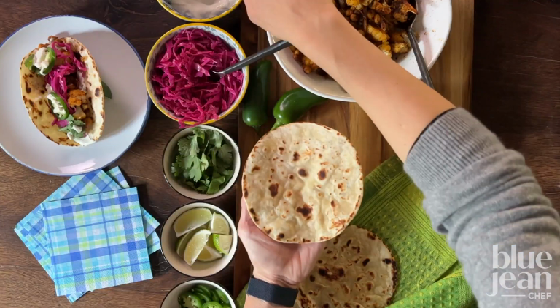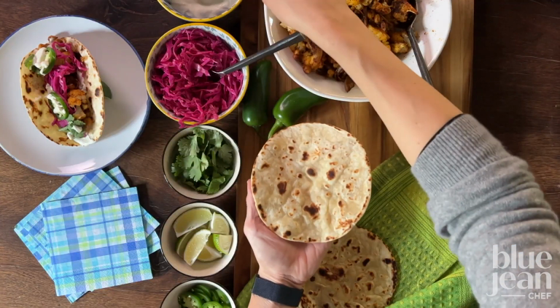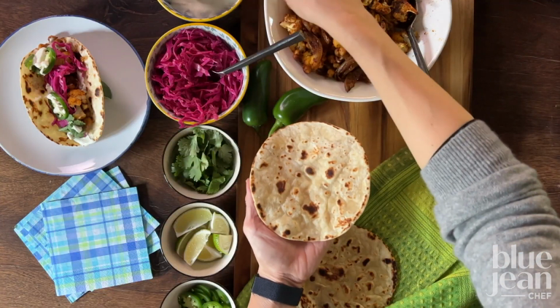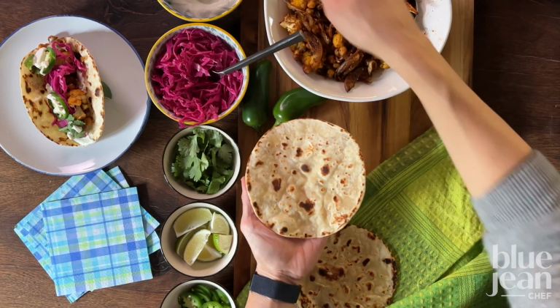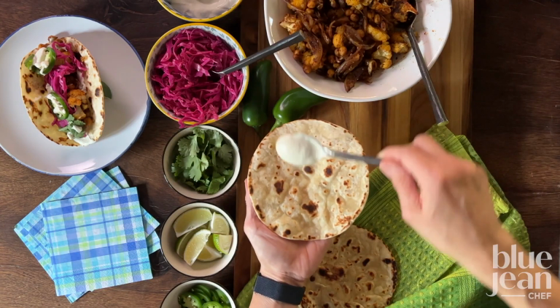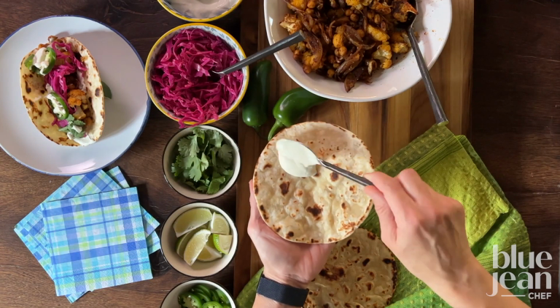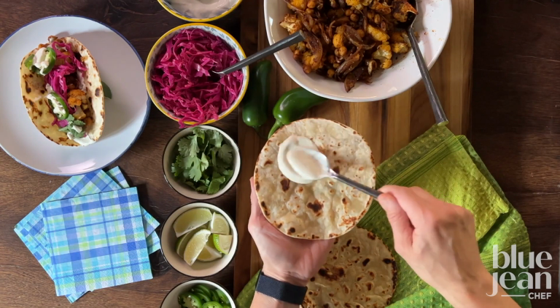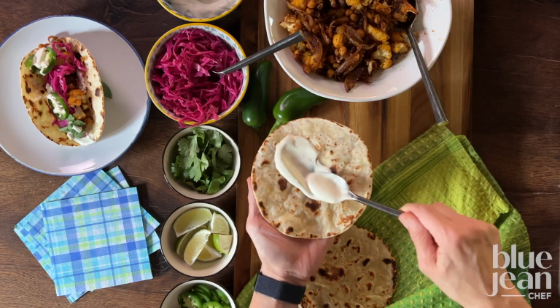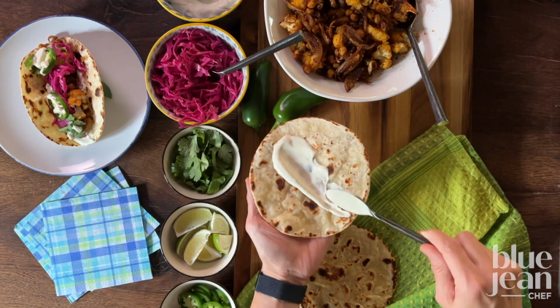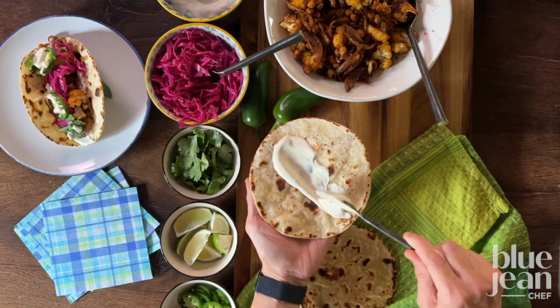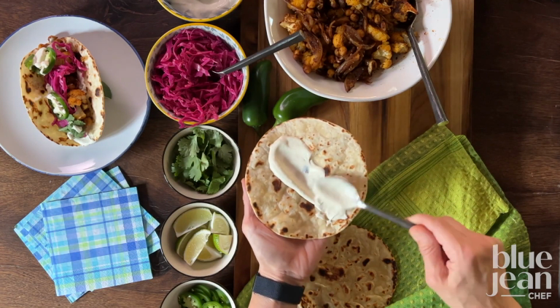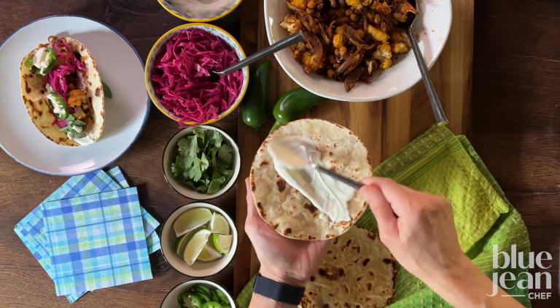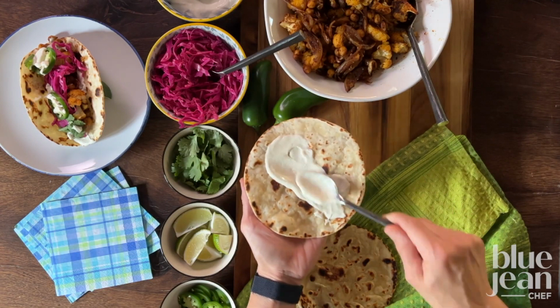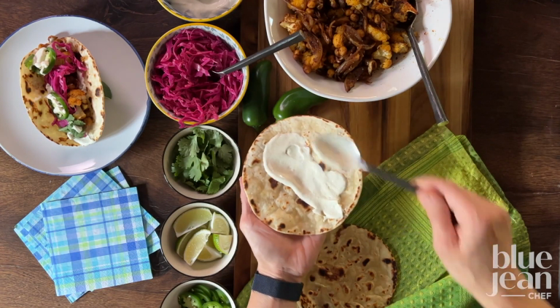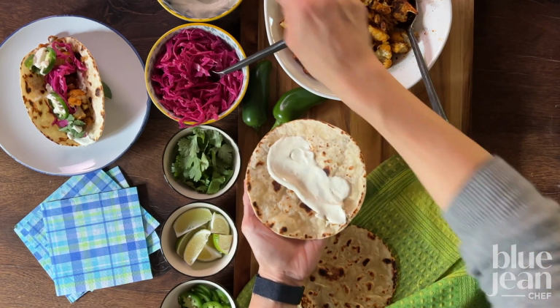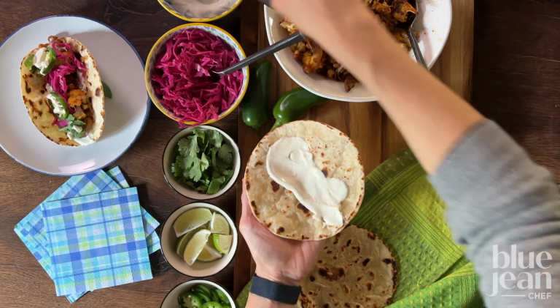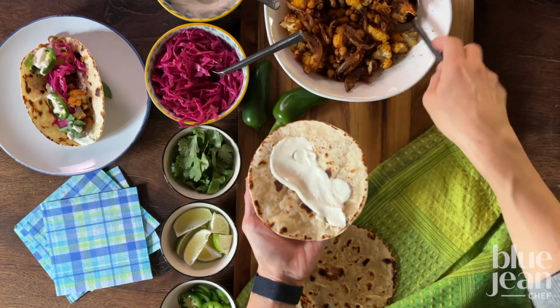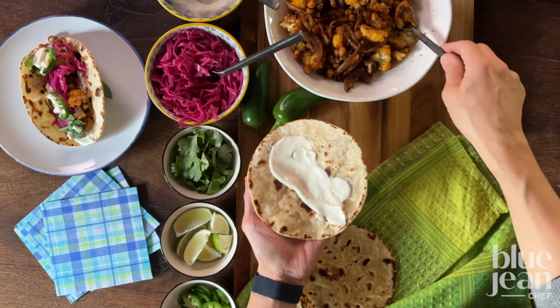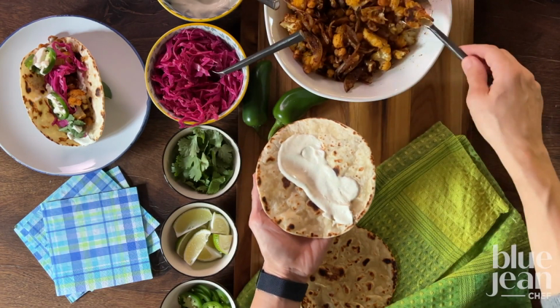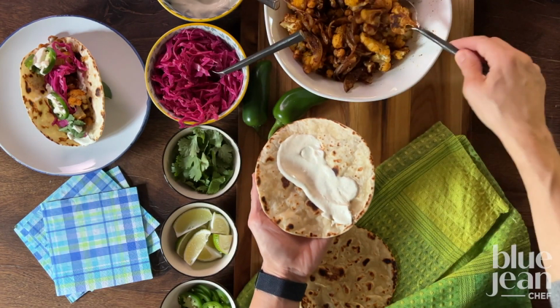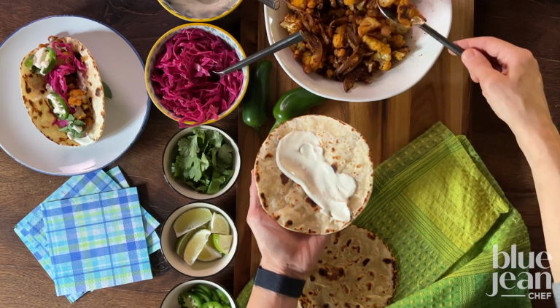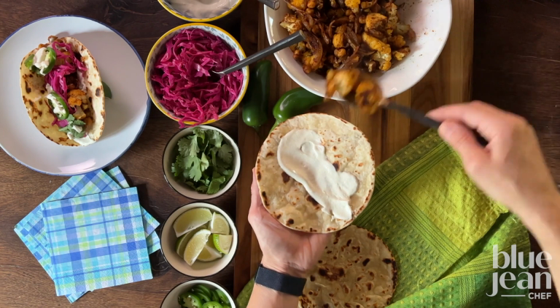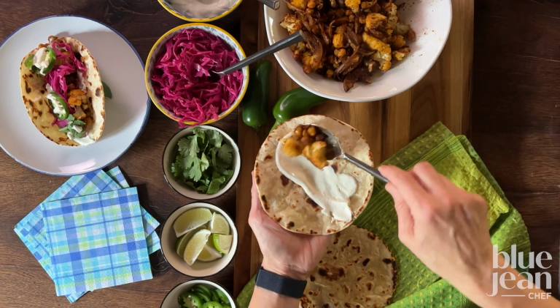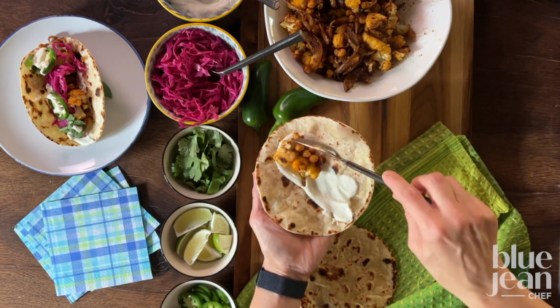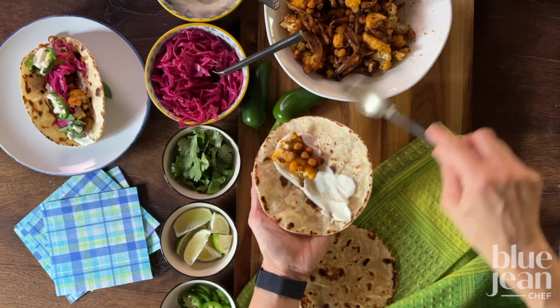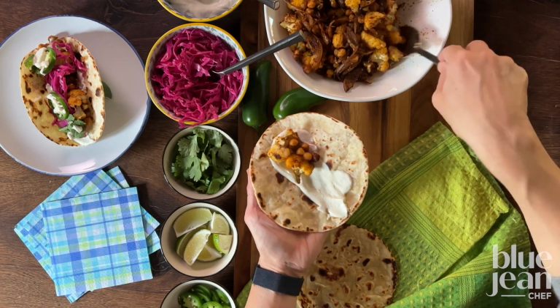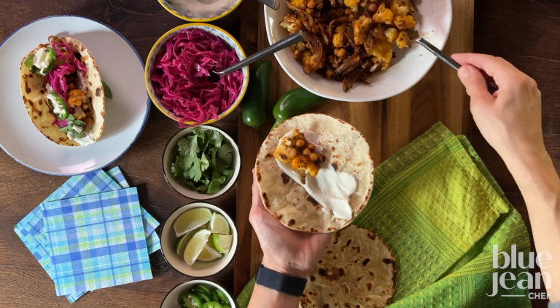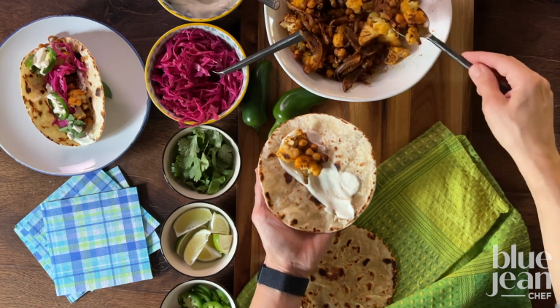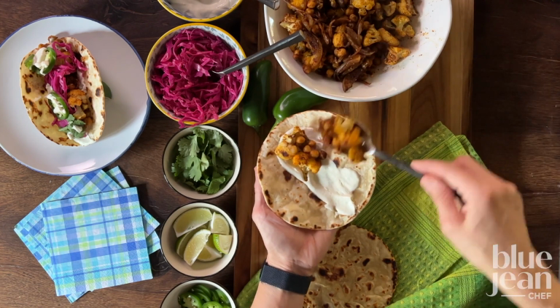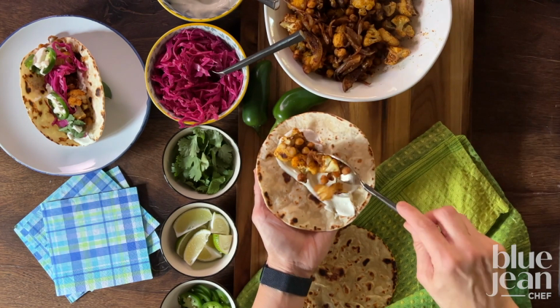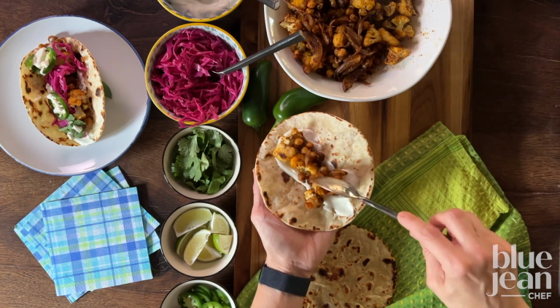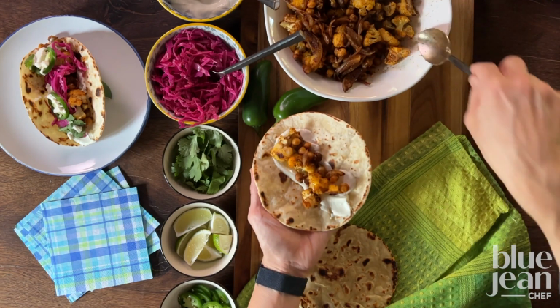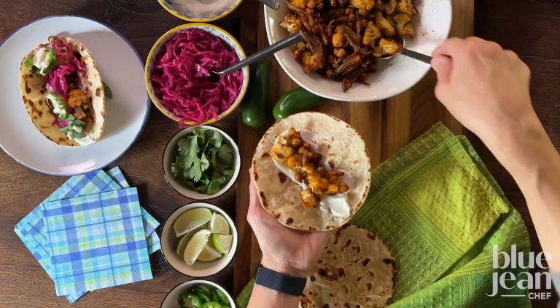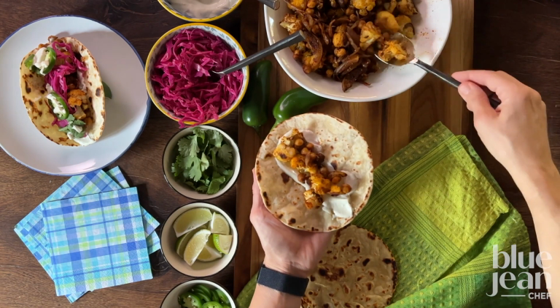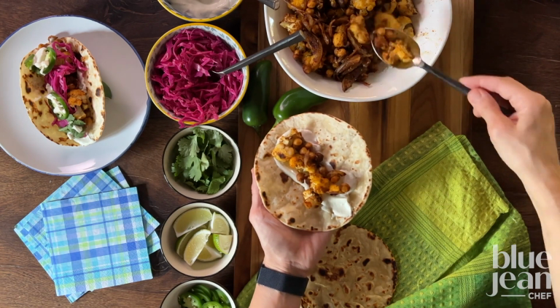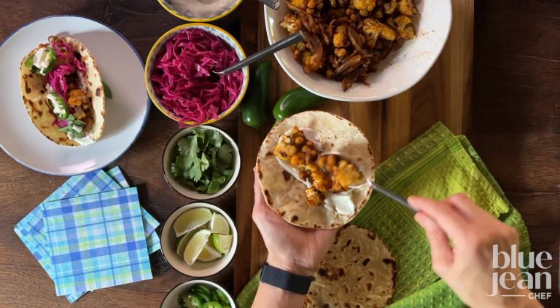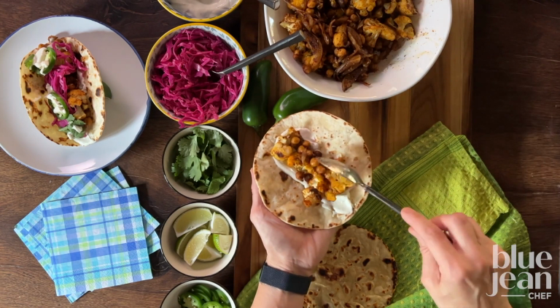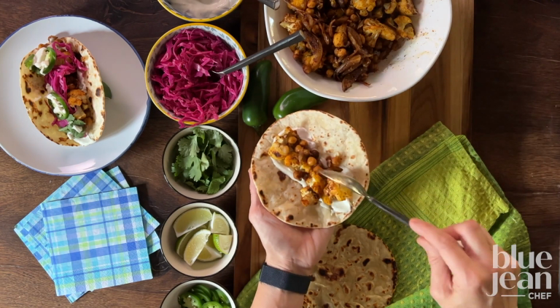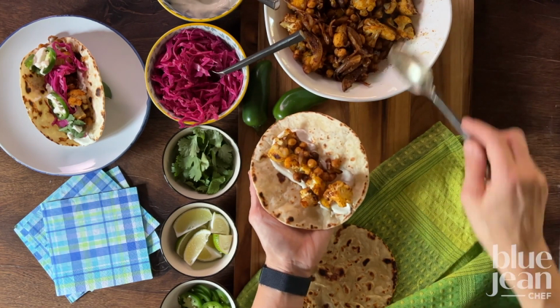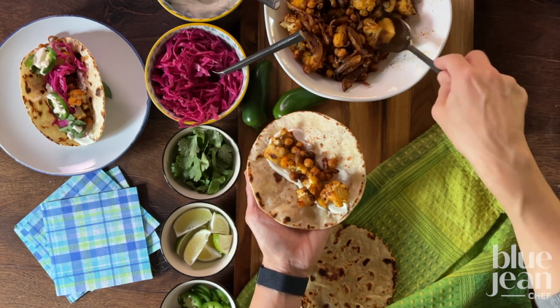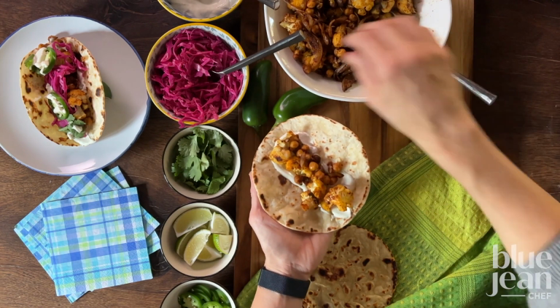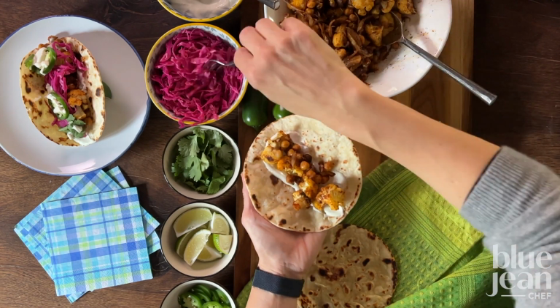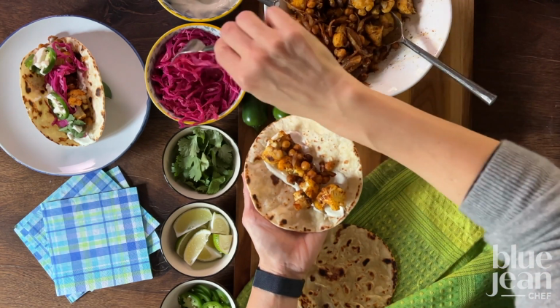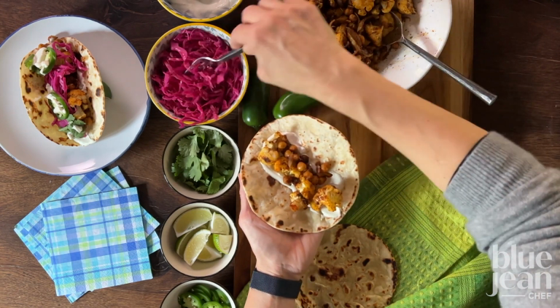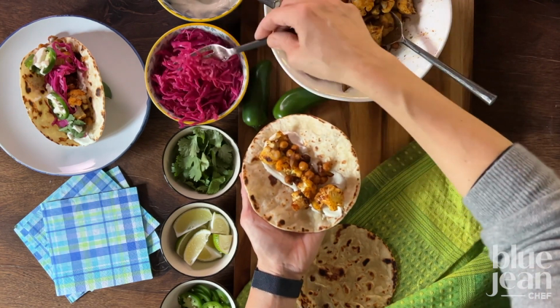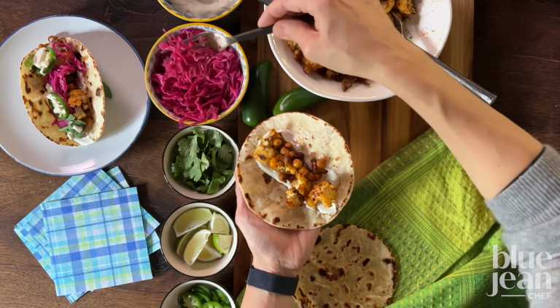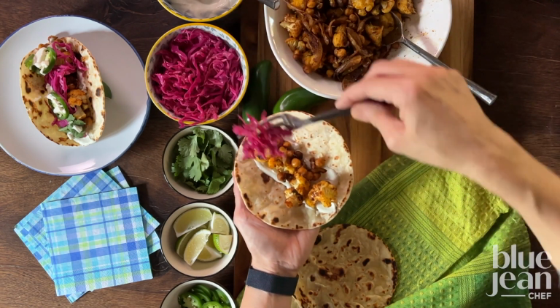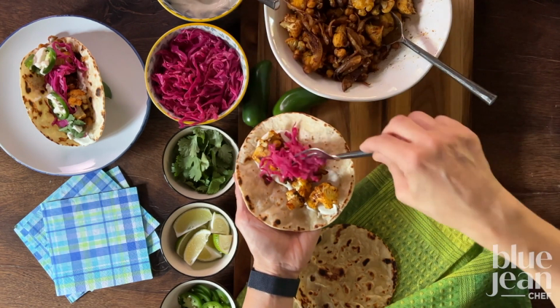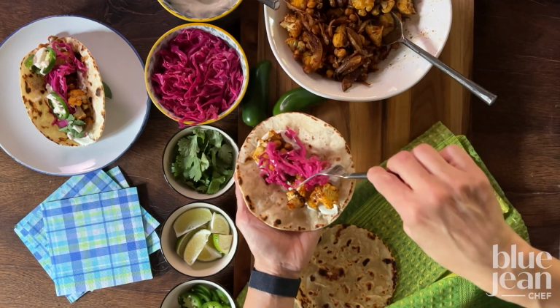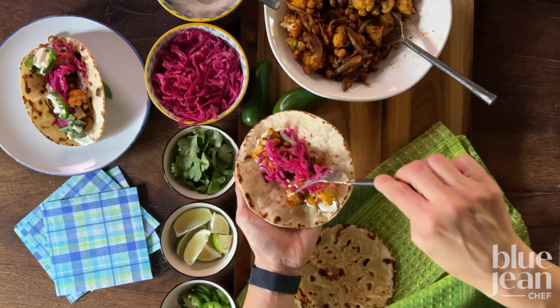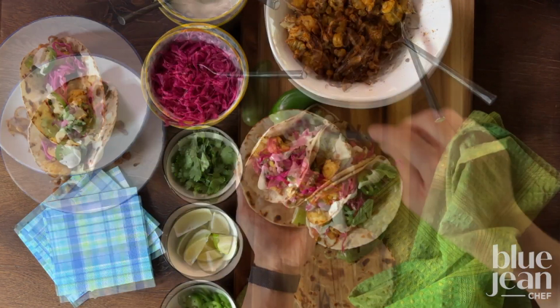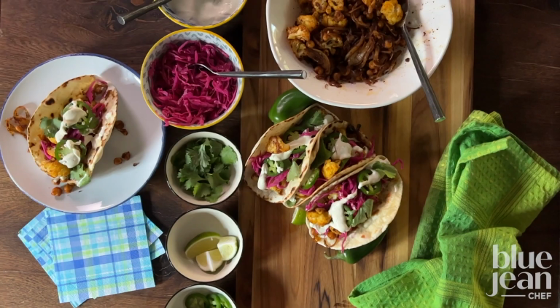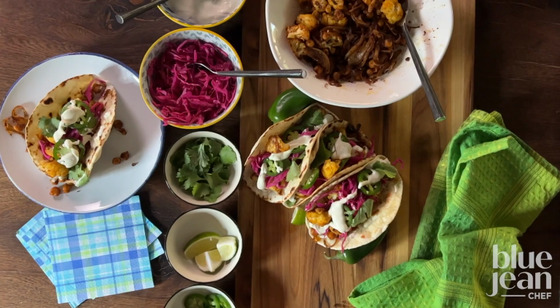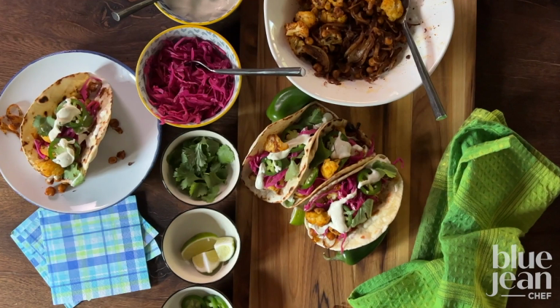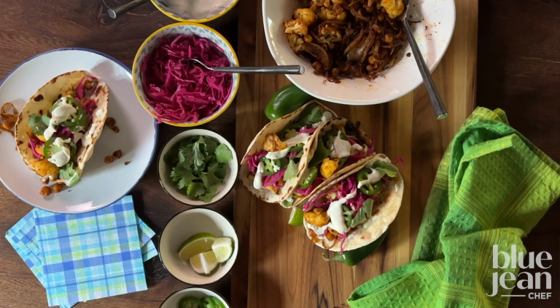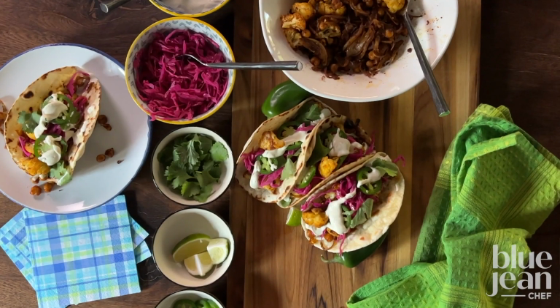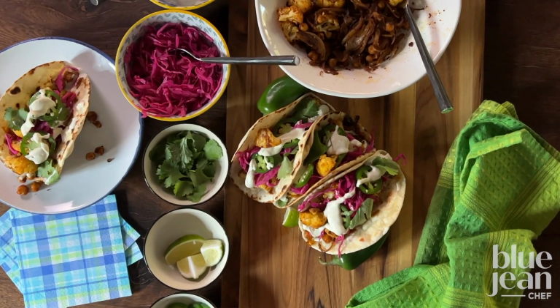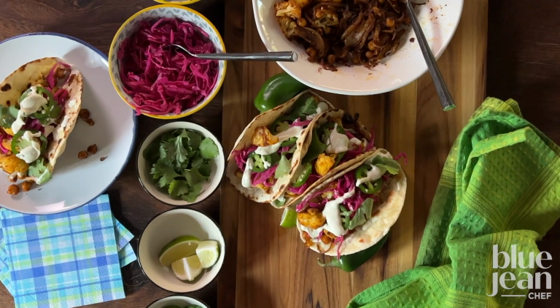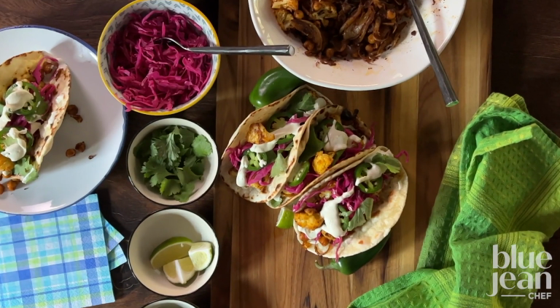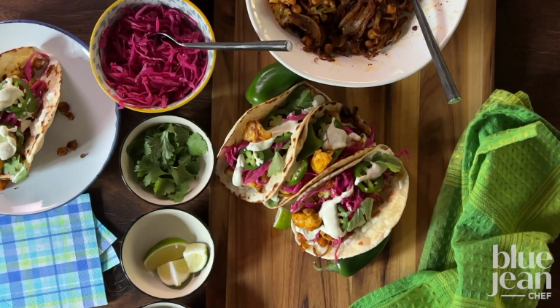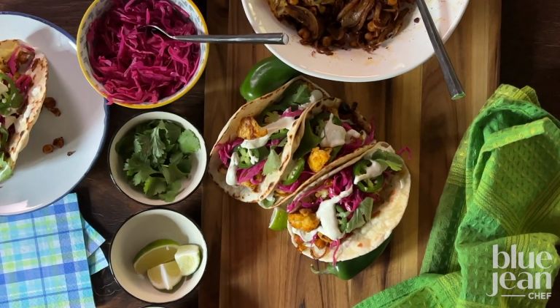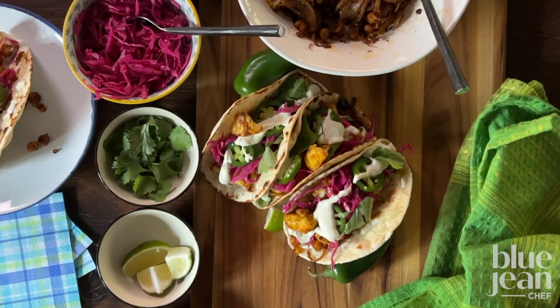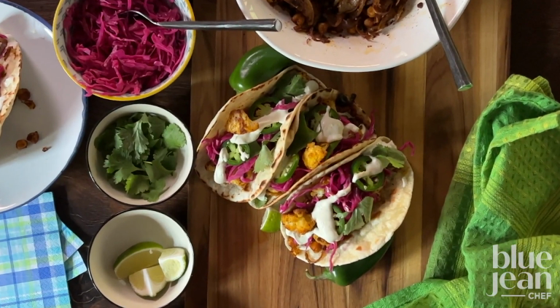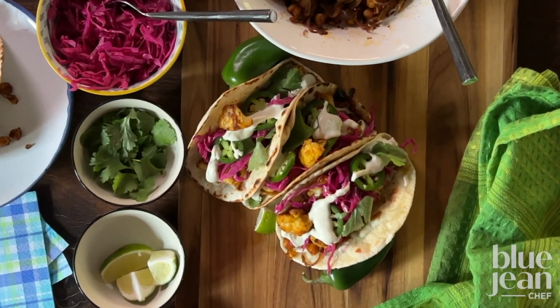Then it's up to you and yours. Set up a taco station and let people fill their tacos the way they want, because it's taco night.